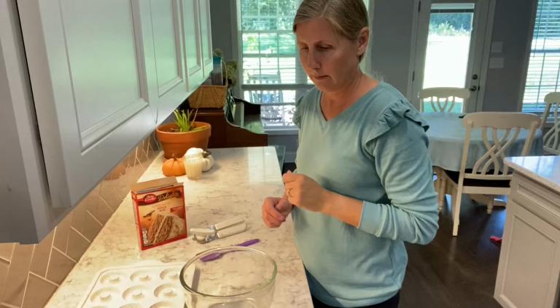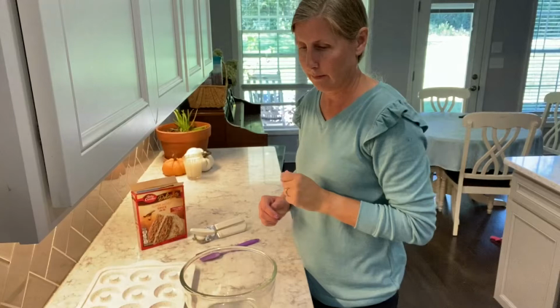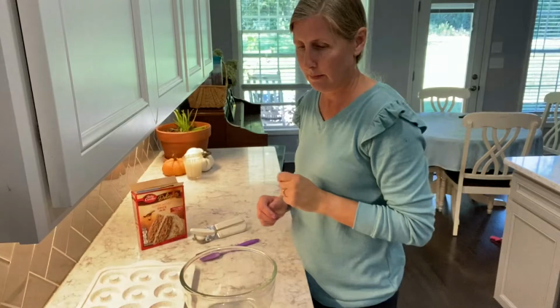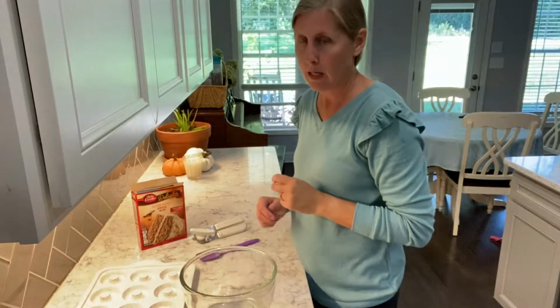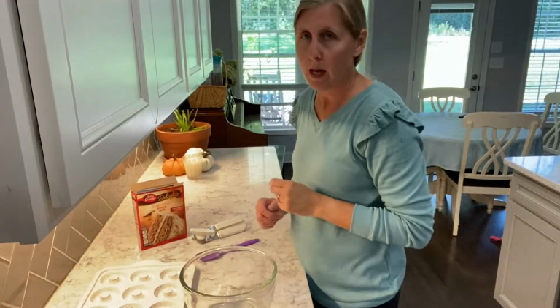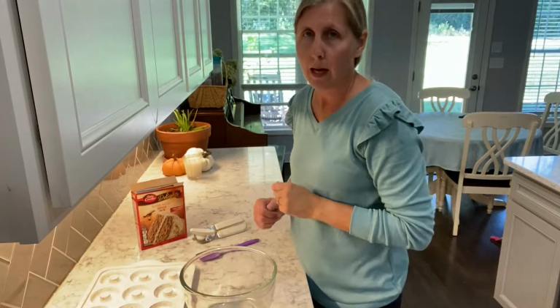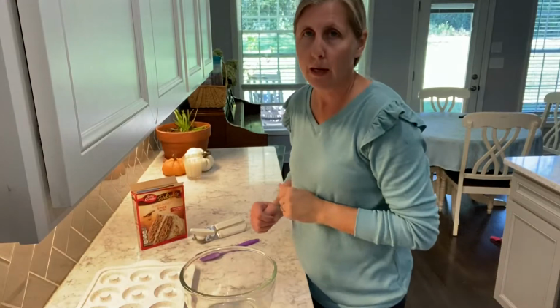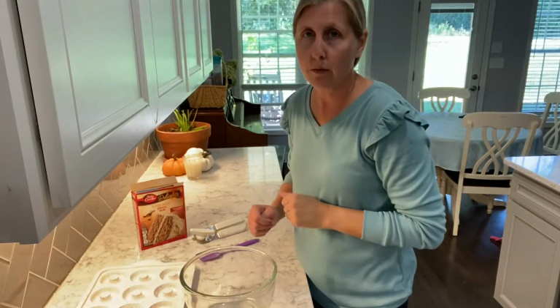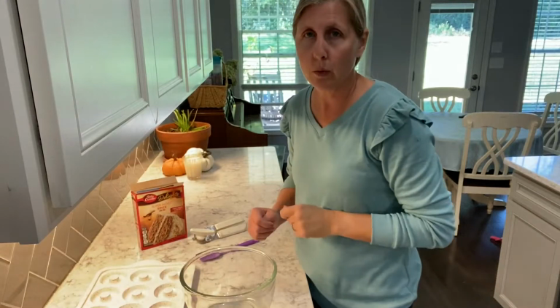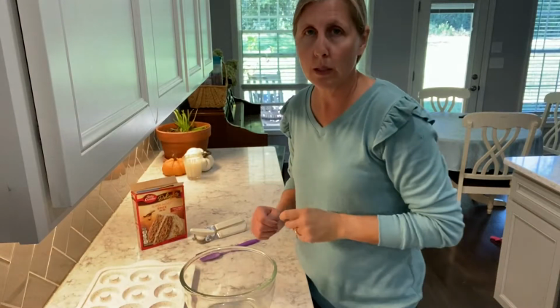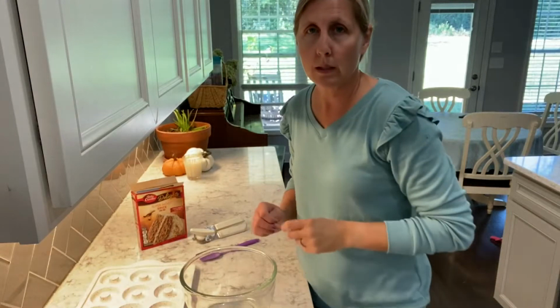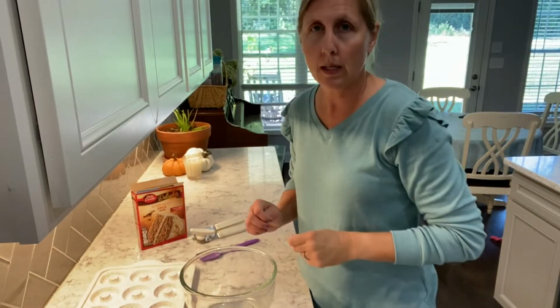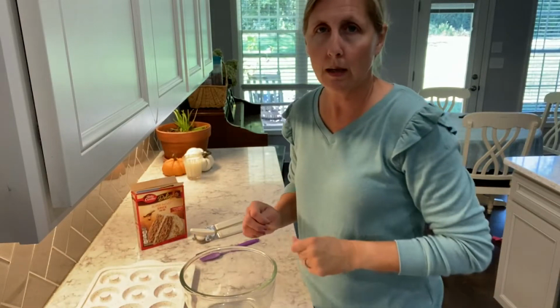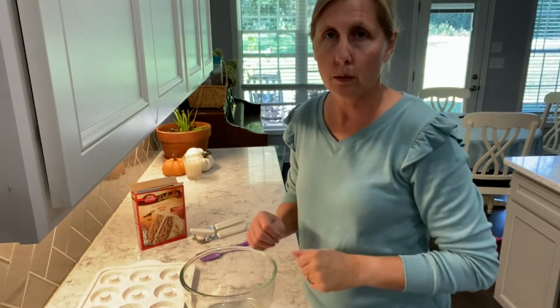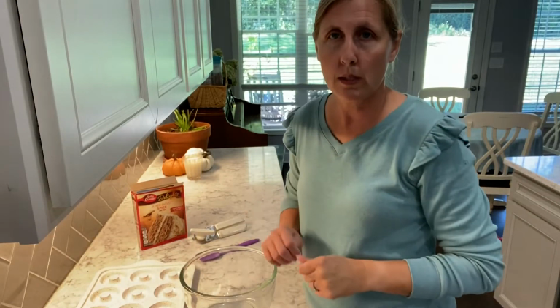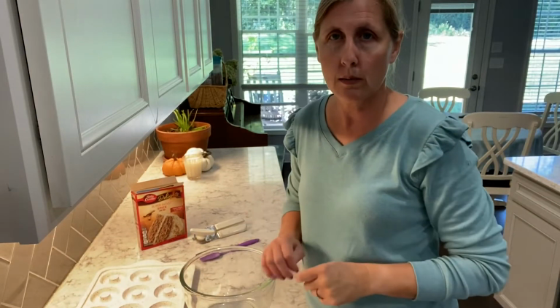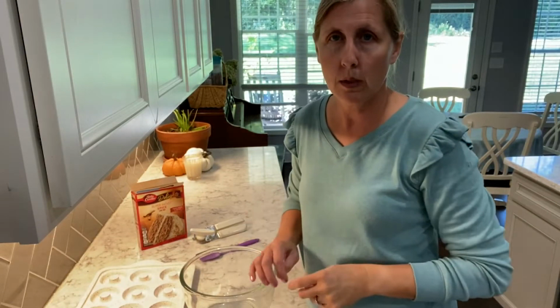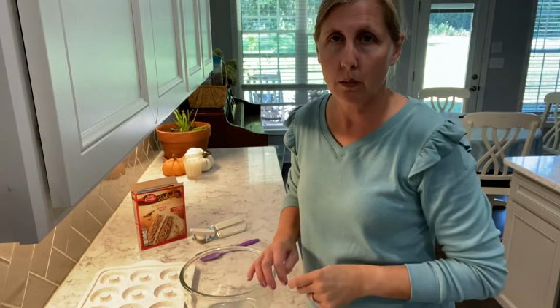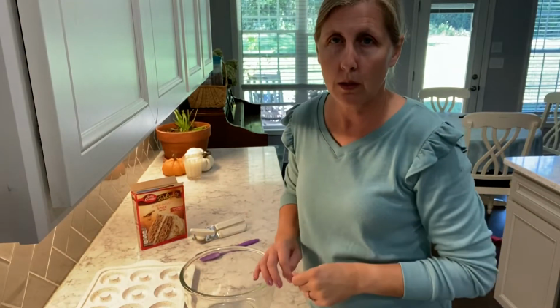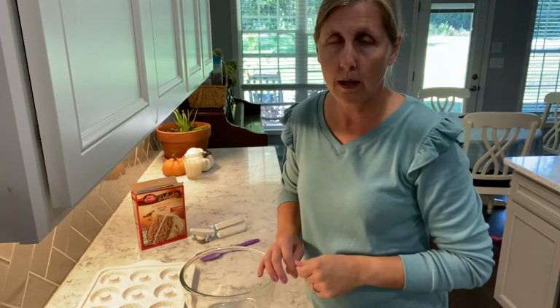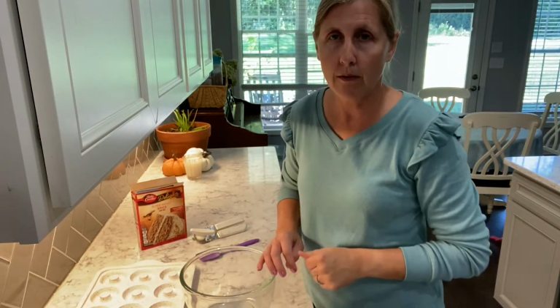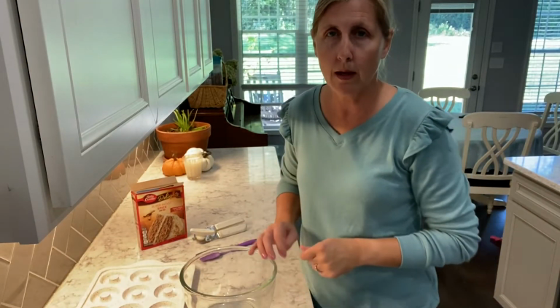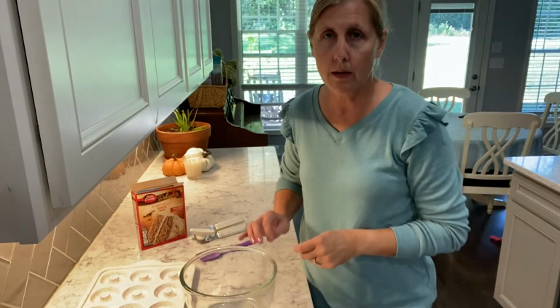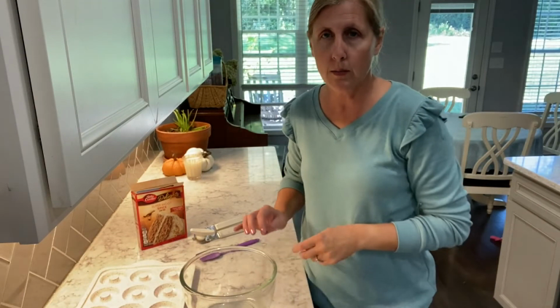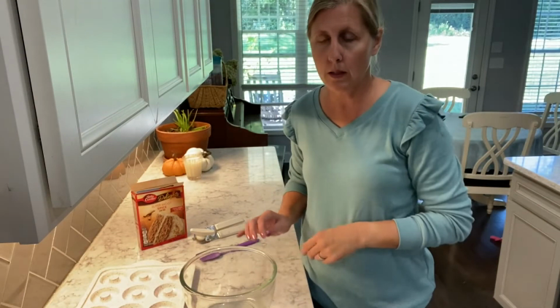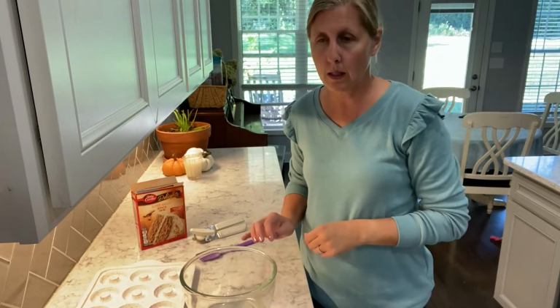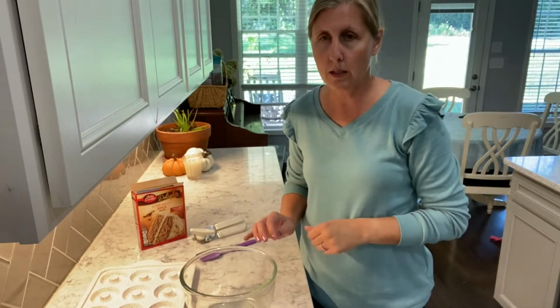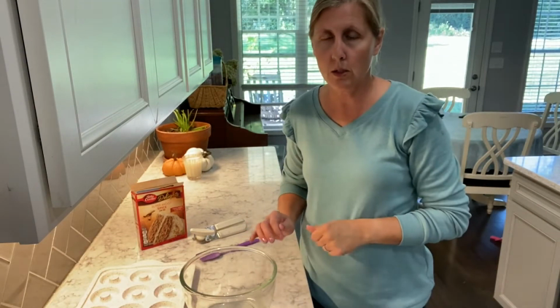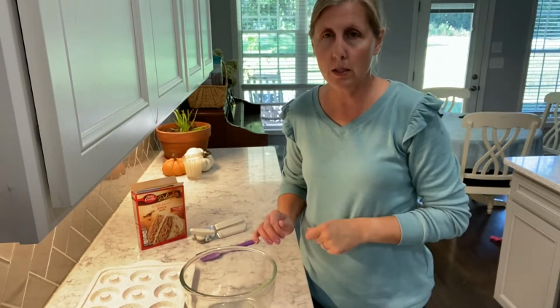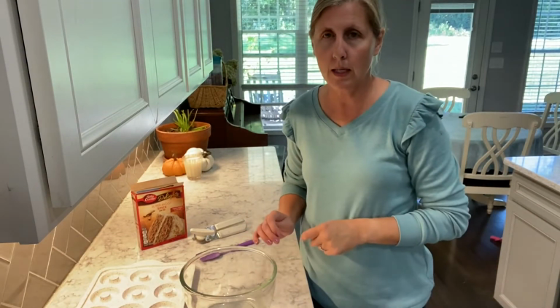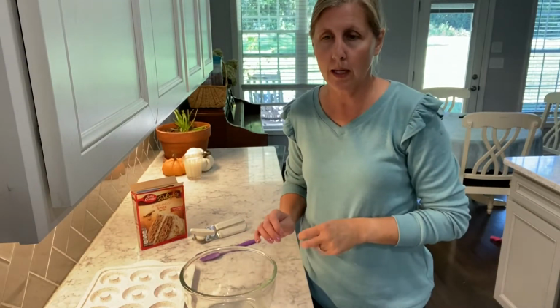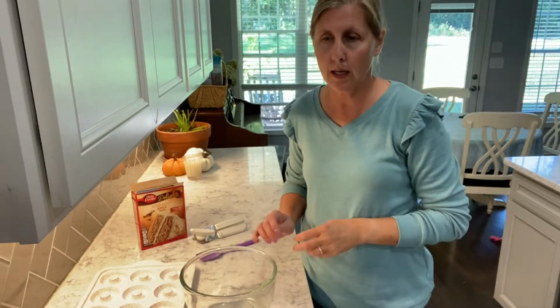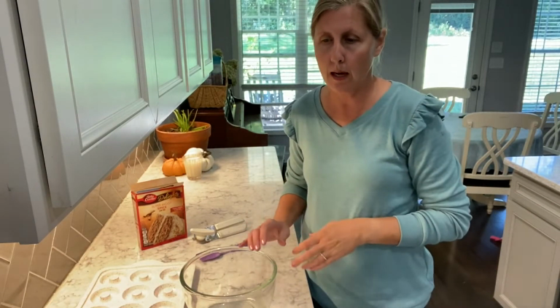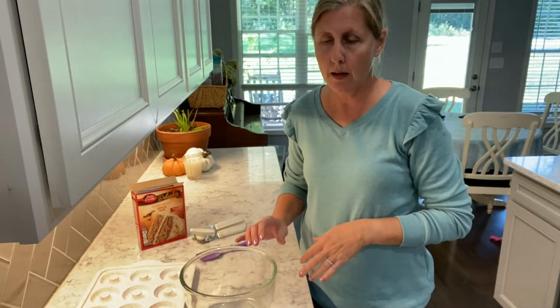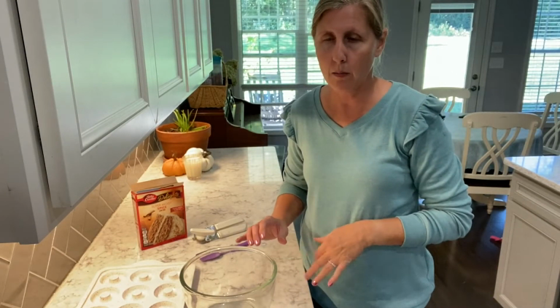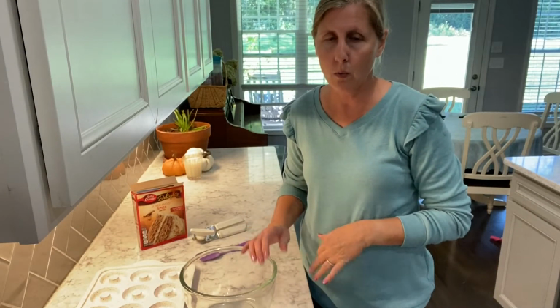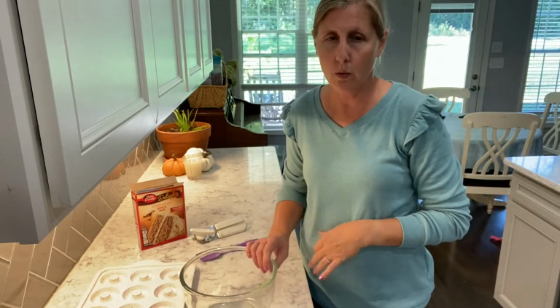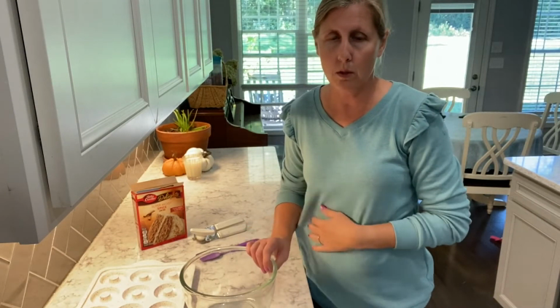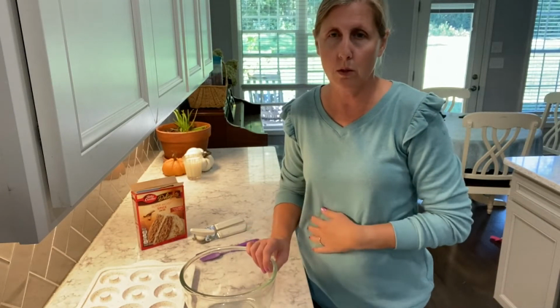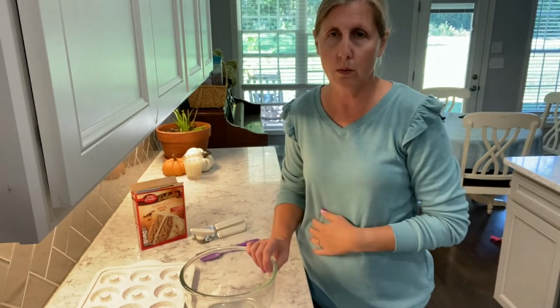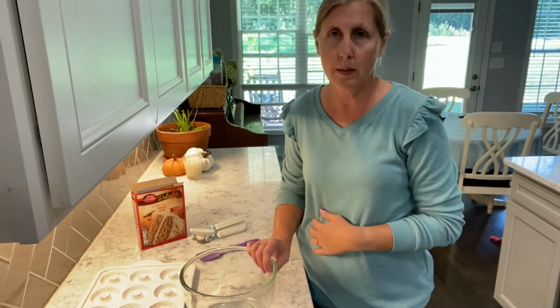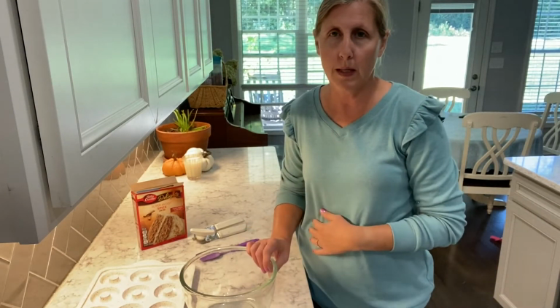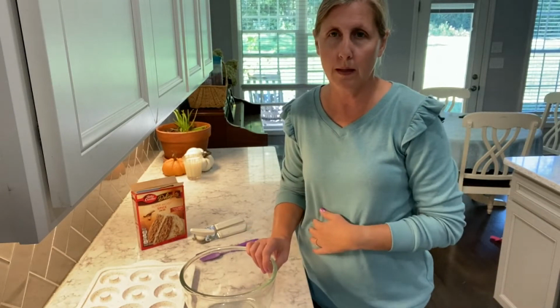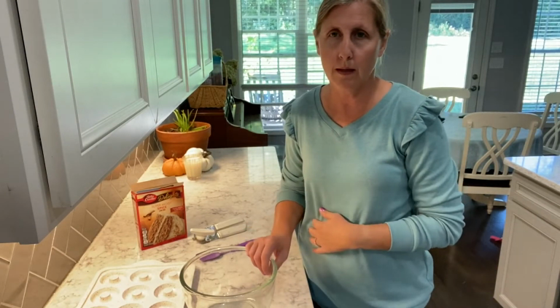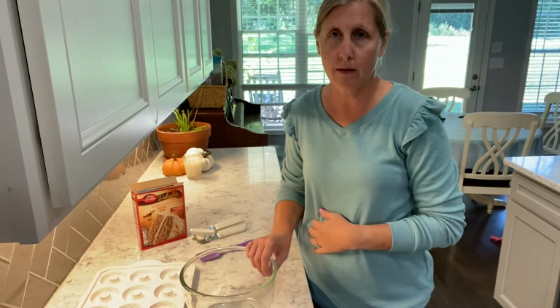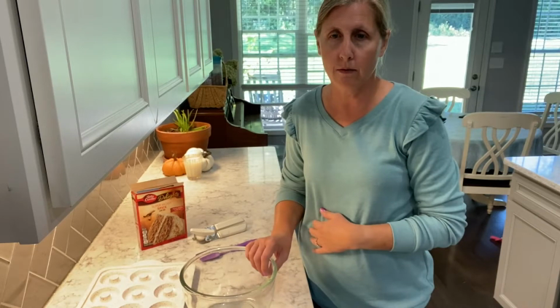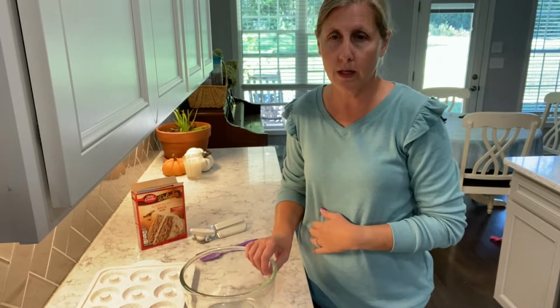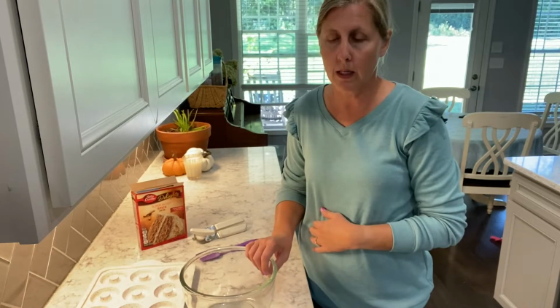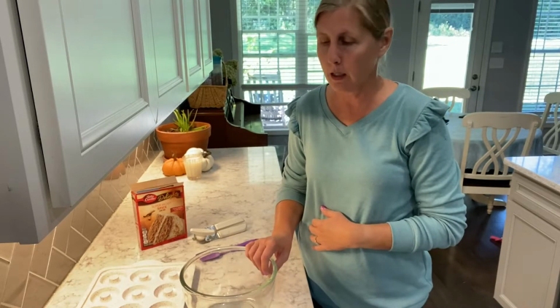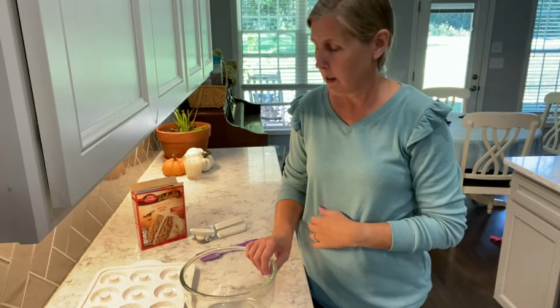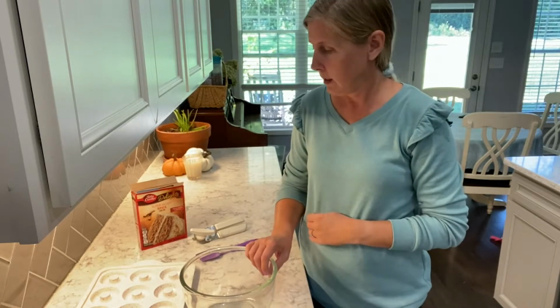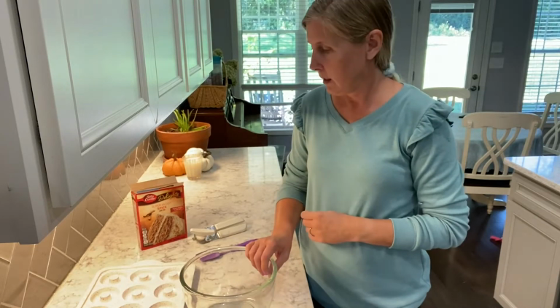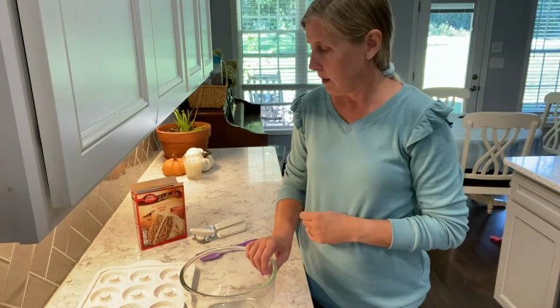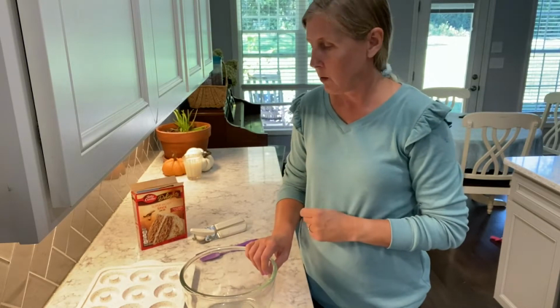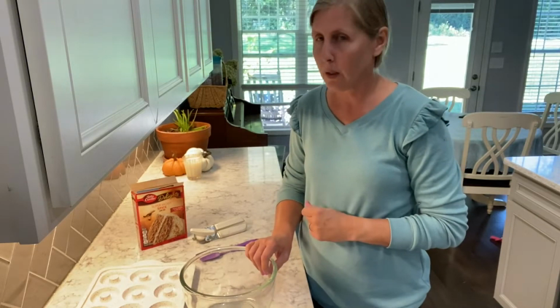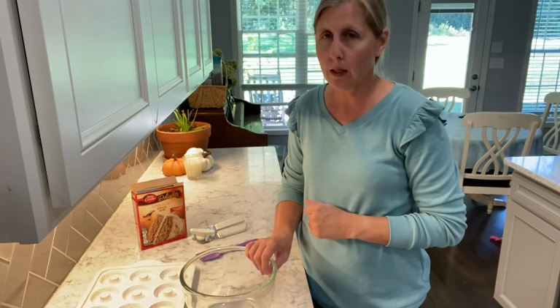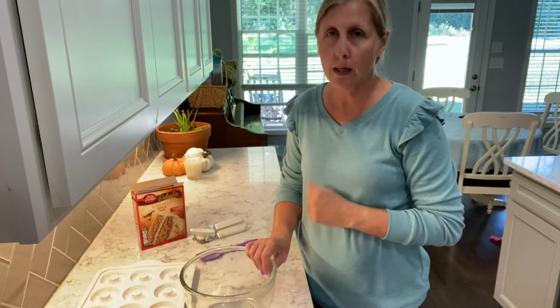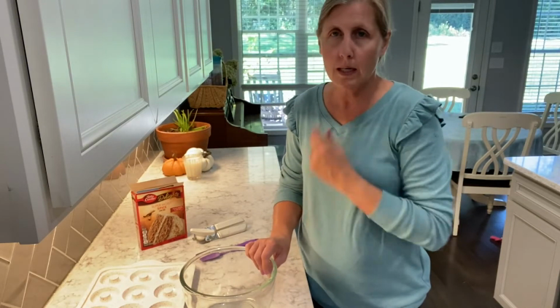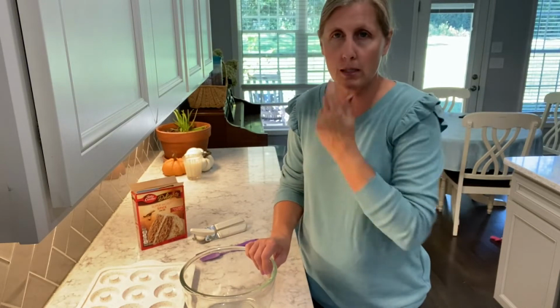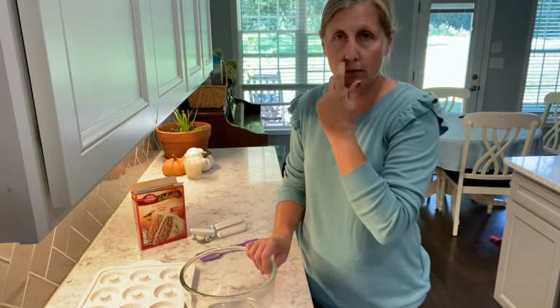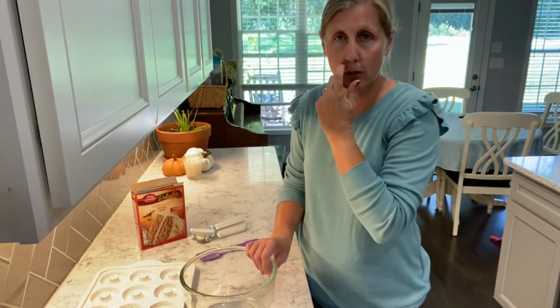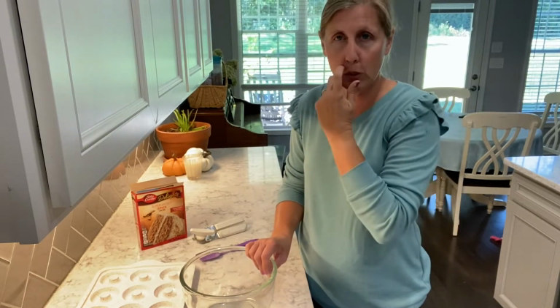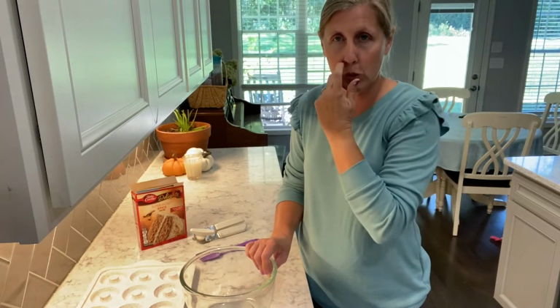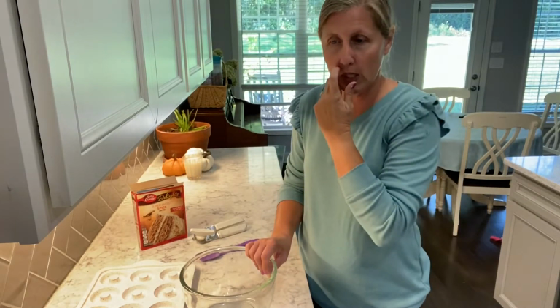Hi everyone, it's Heather with Simply Real Life. I am in the kitchen today. I'm going to be making a fun, quick, easy fall treat.